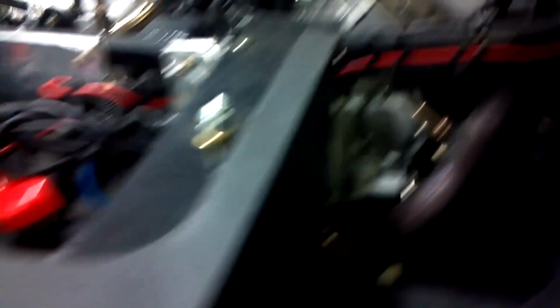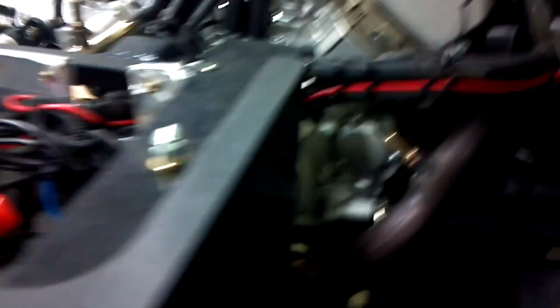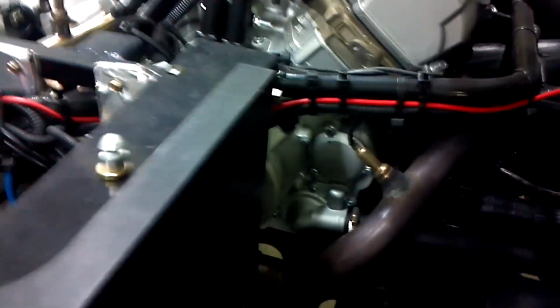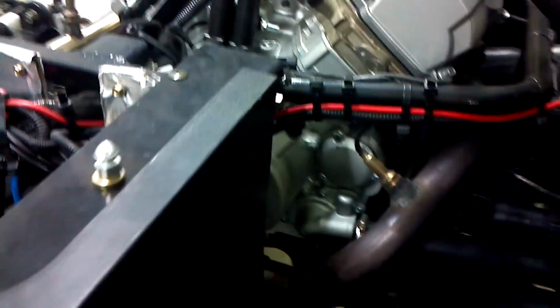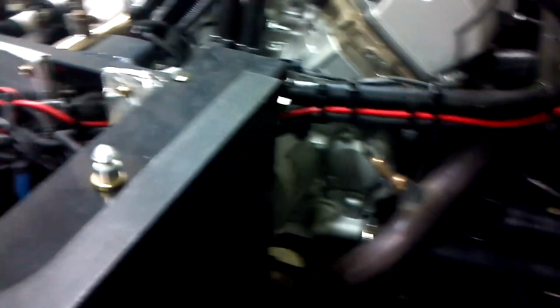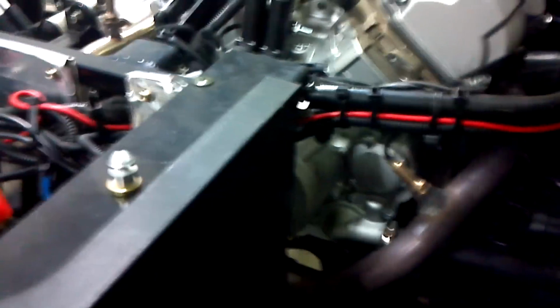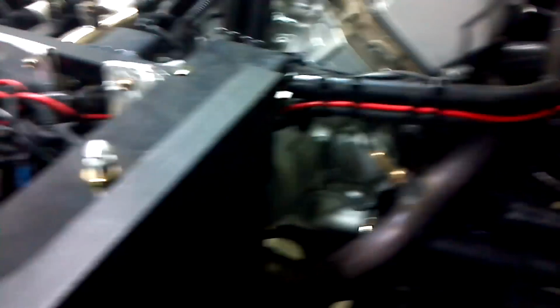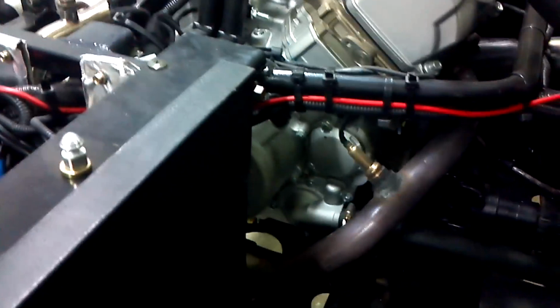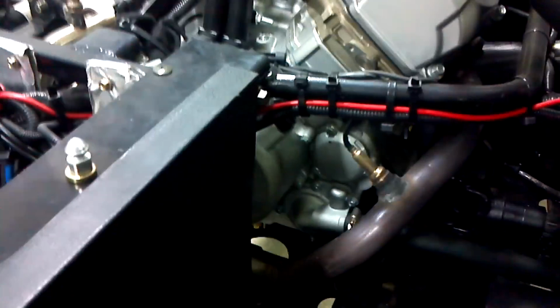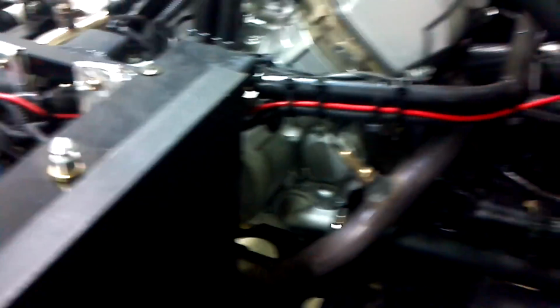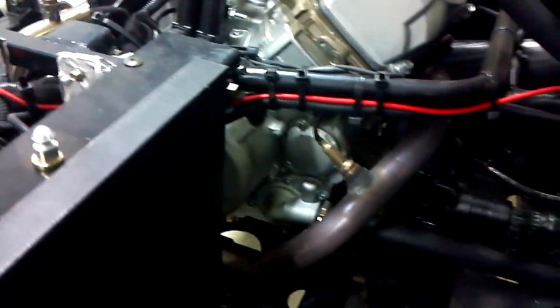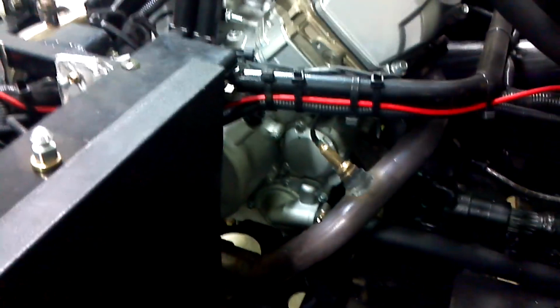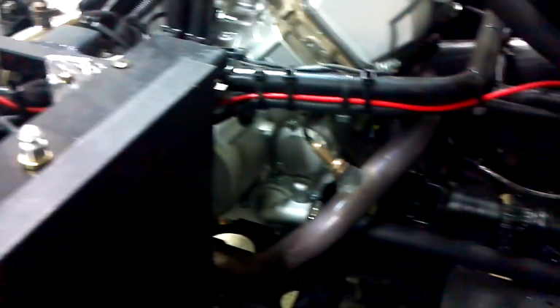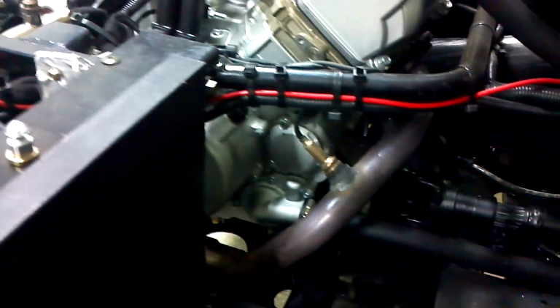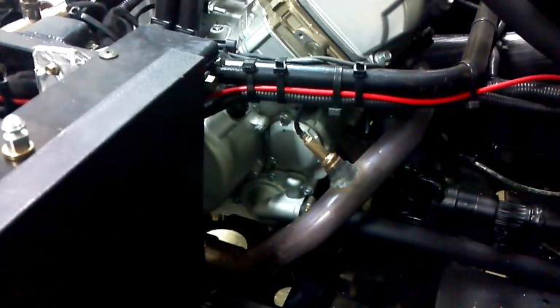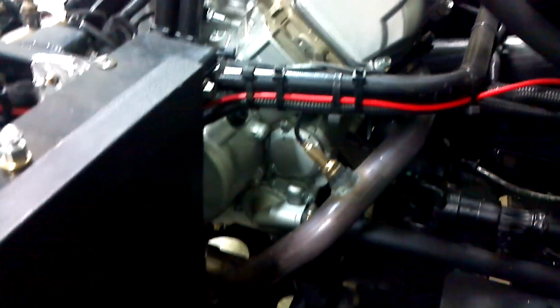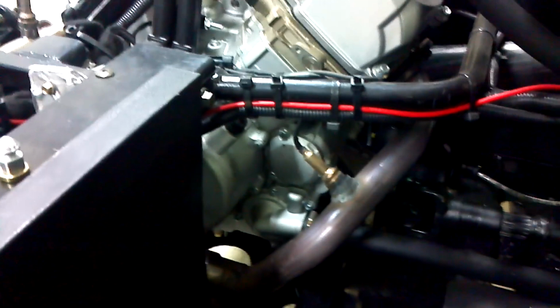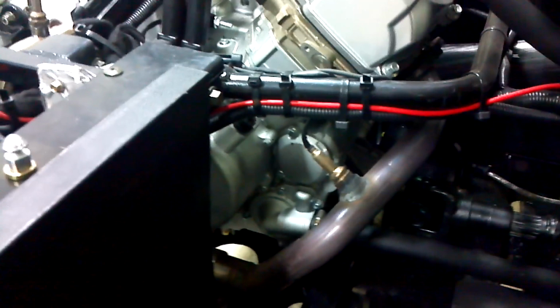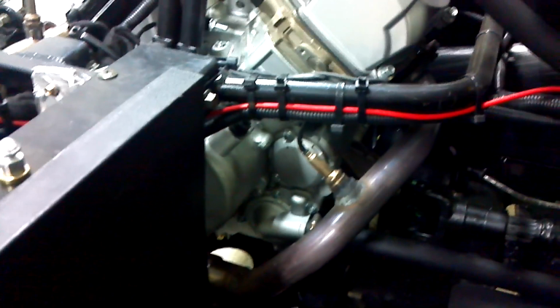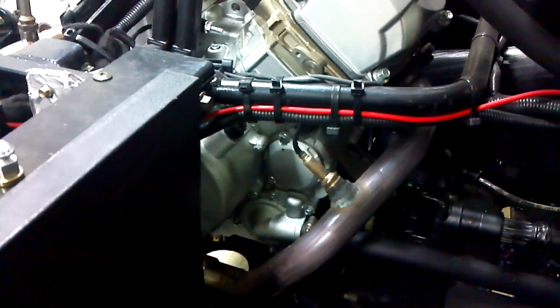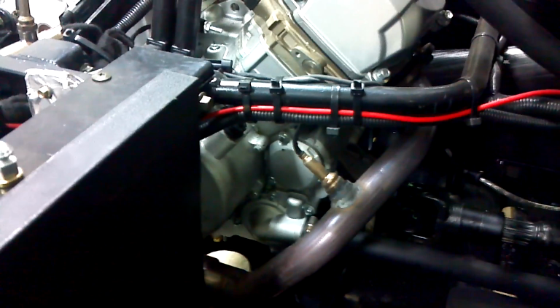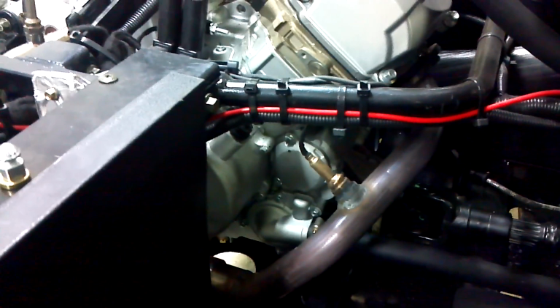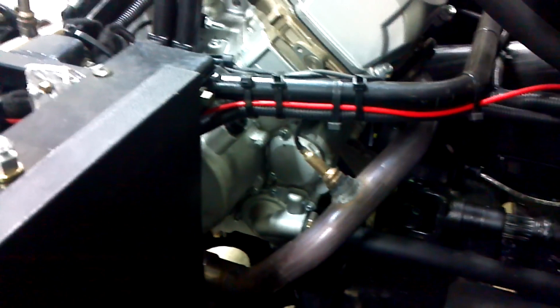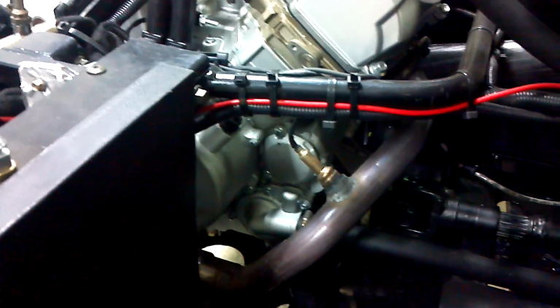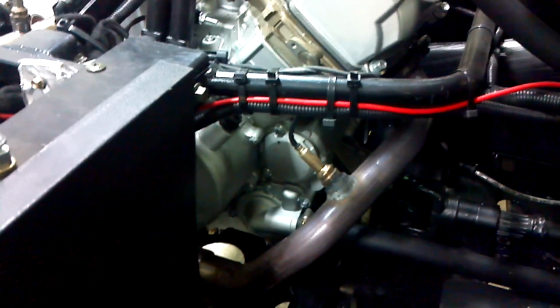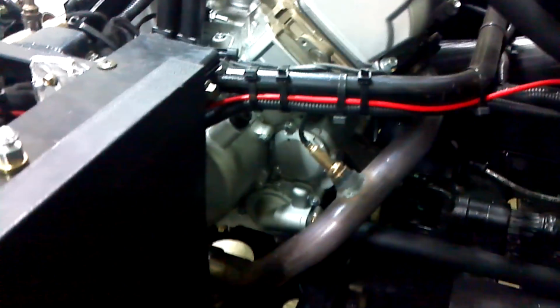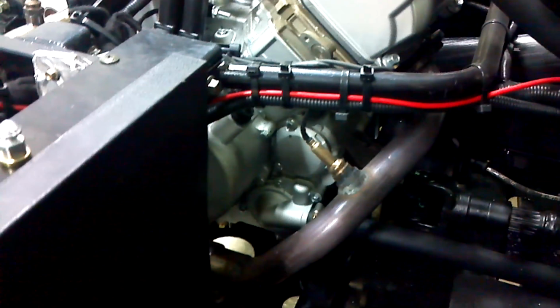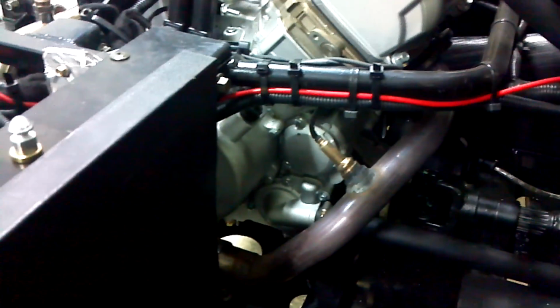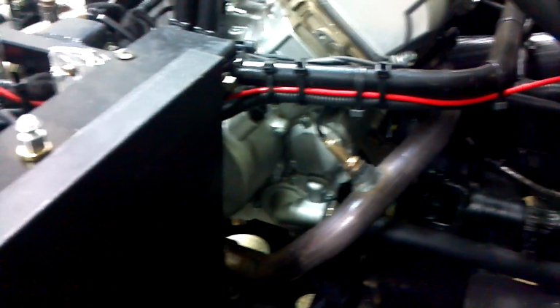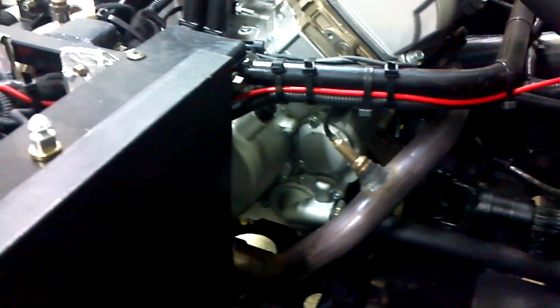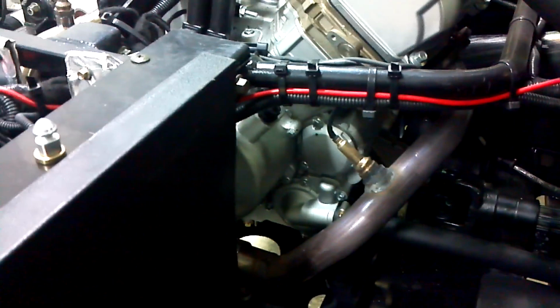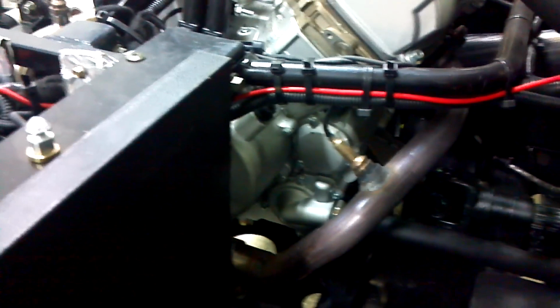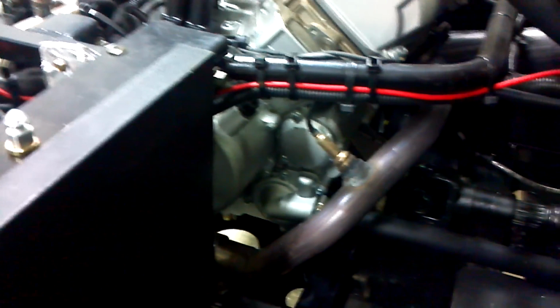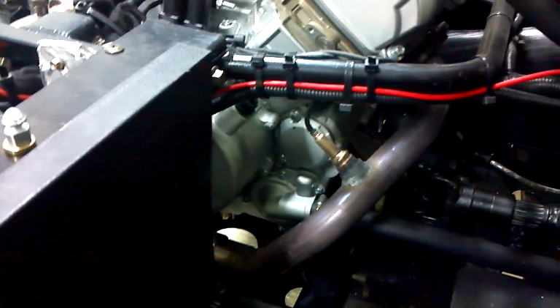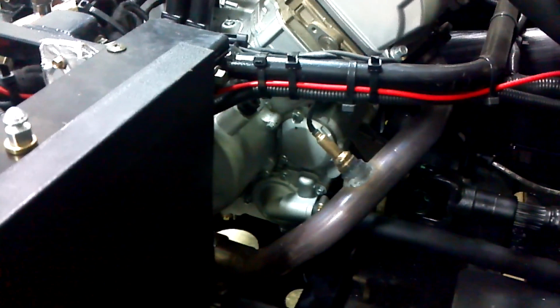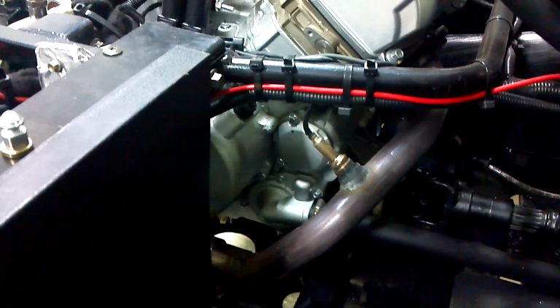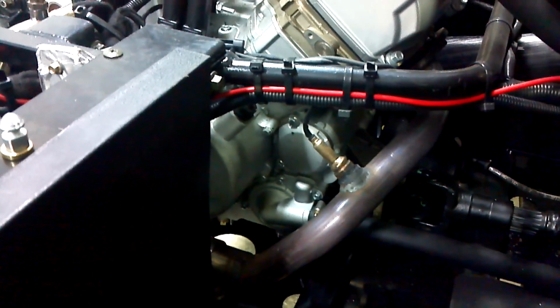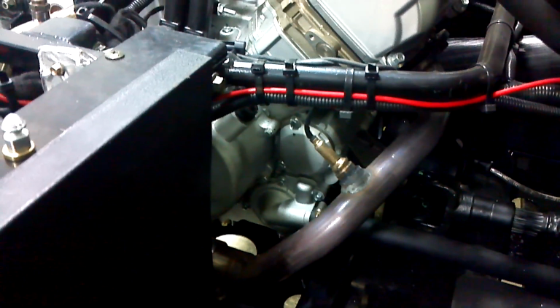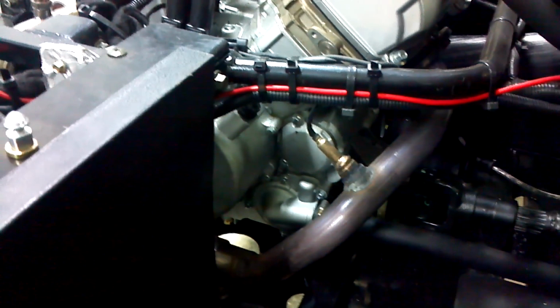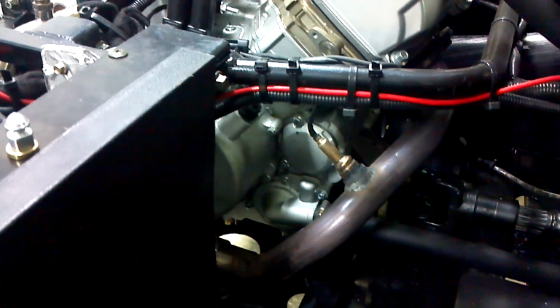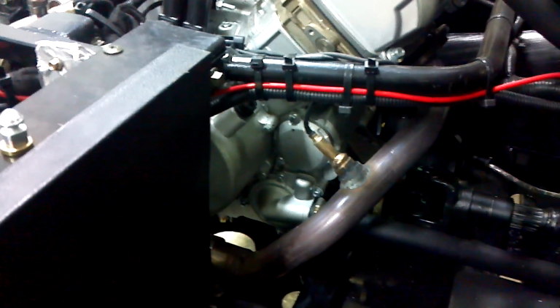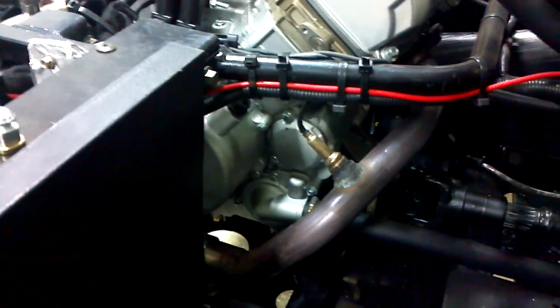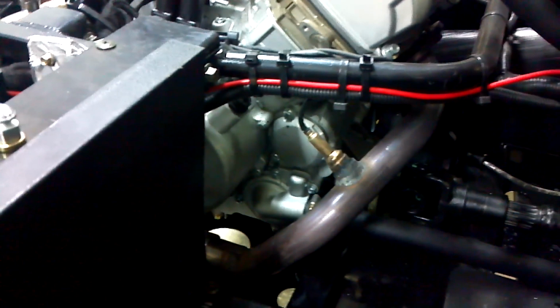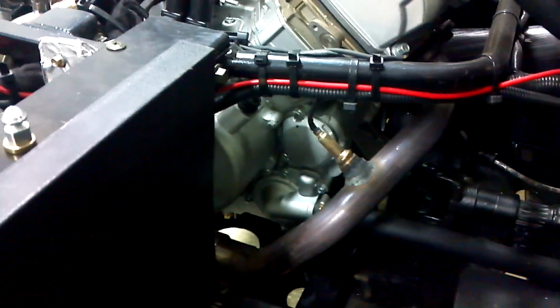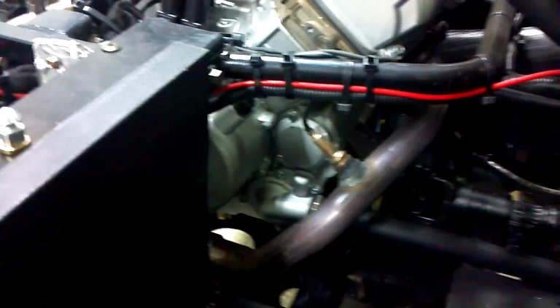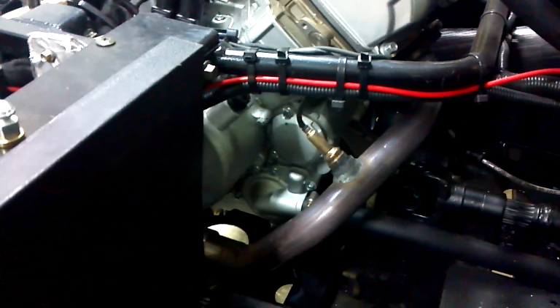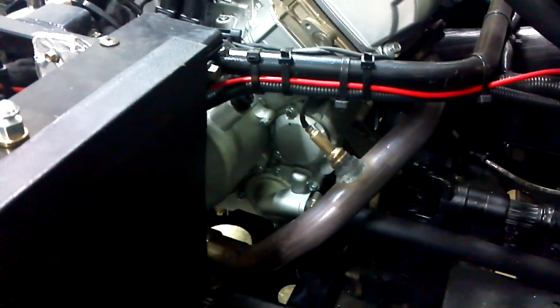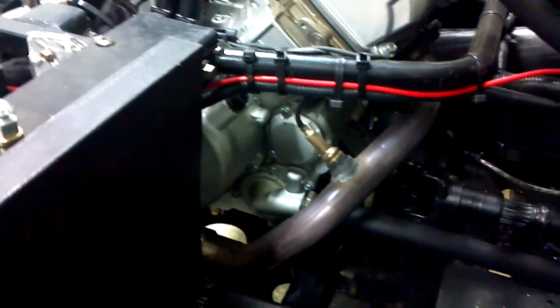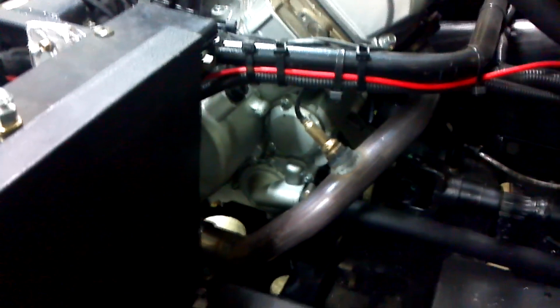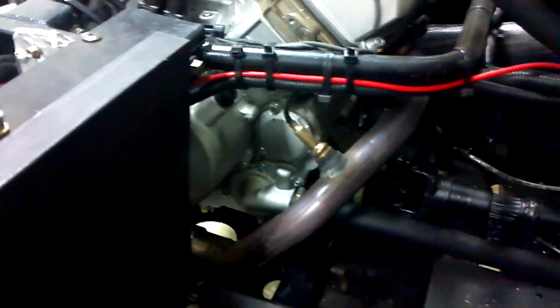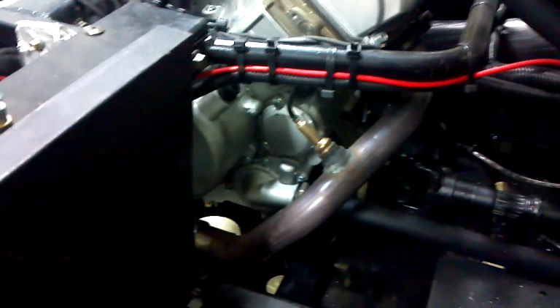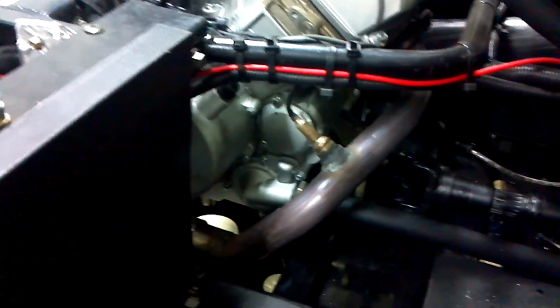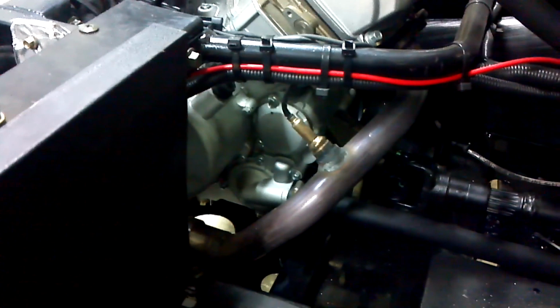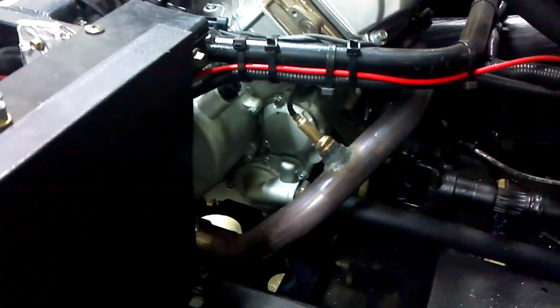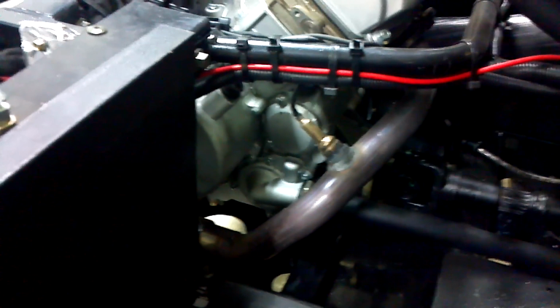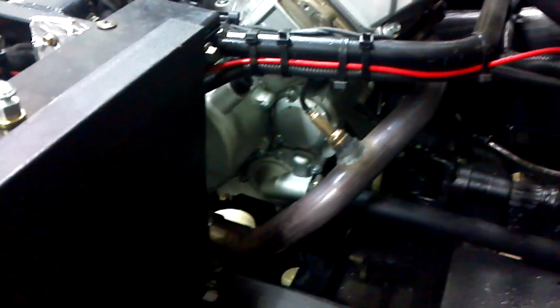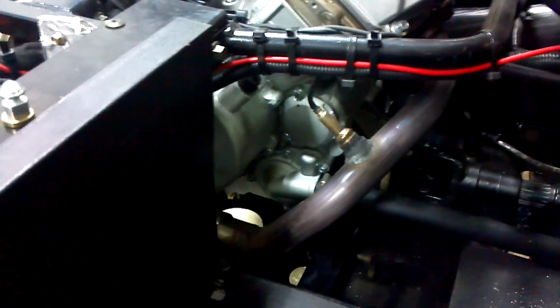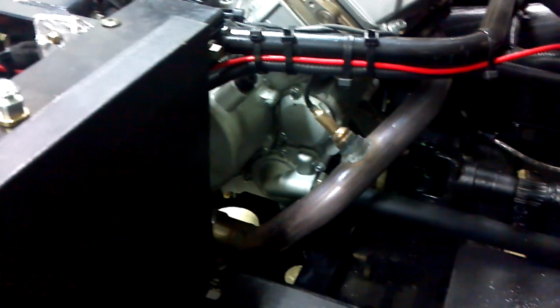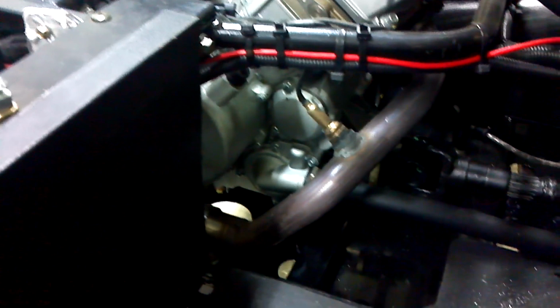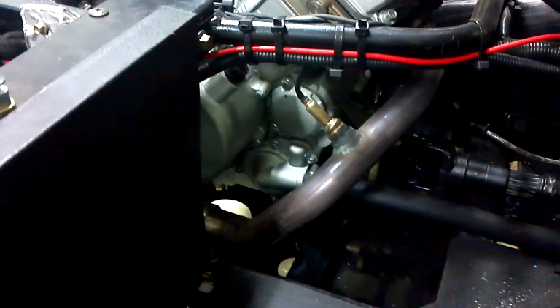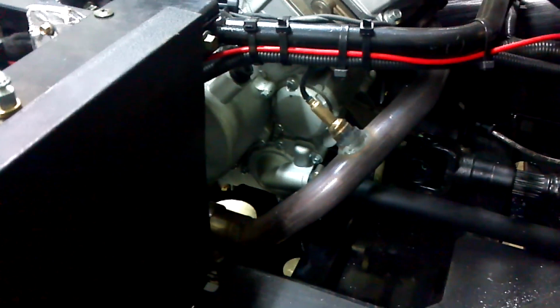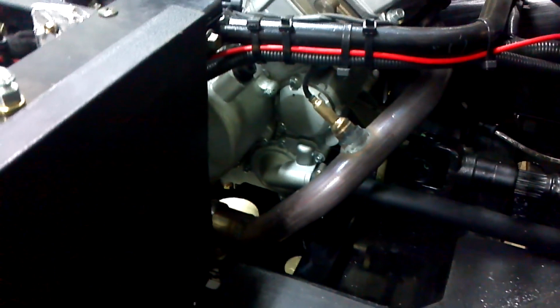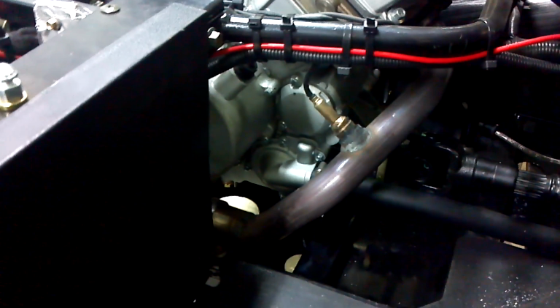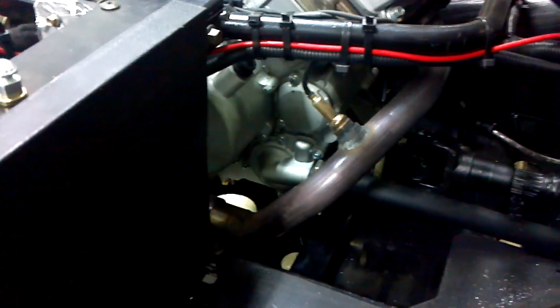We'll keep you updated on this project as we move along. Kelly Motorsports — Go Dominator 800 Project Build.